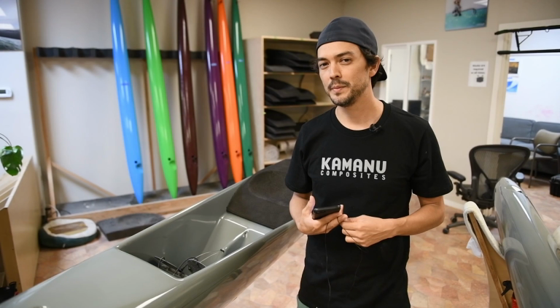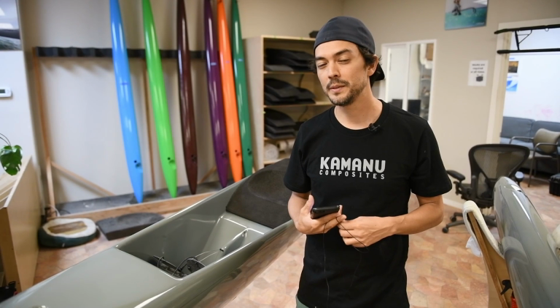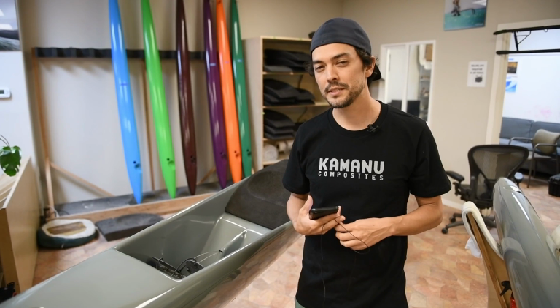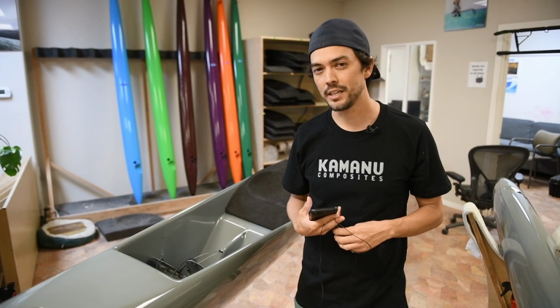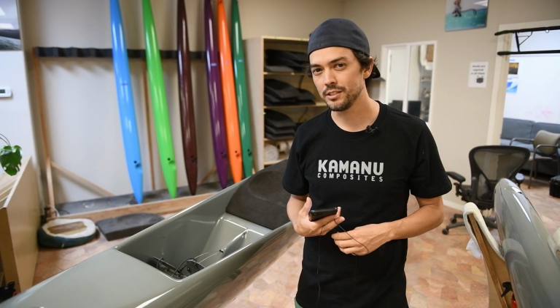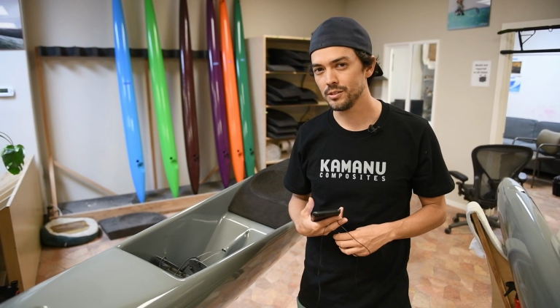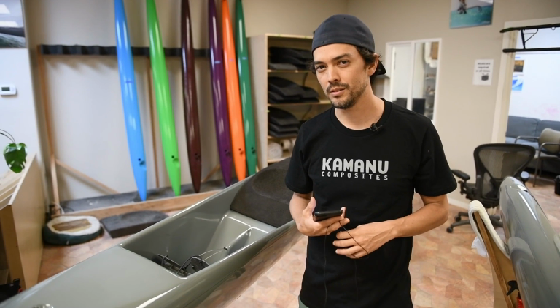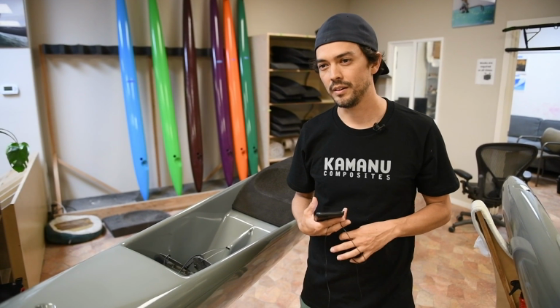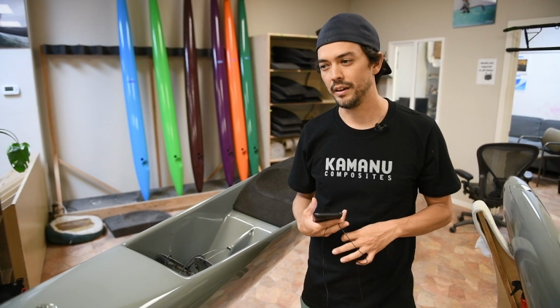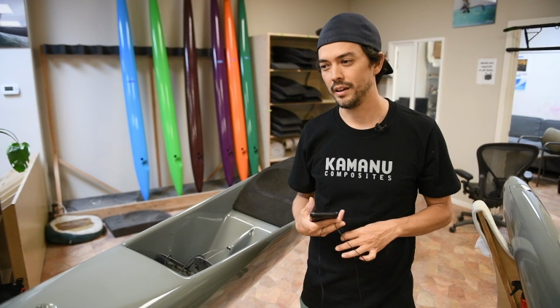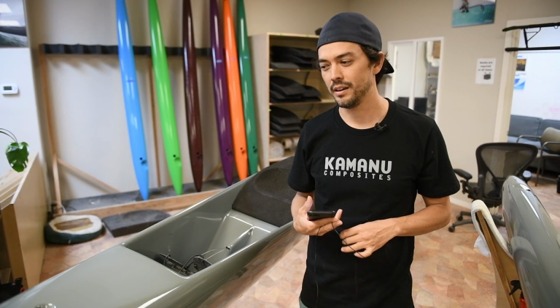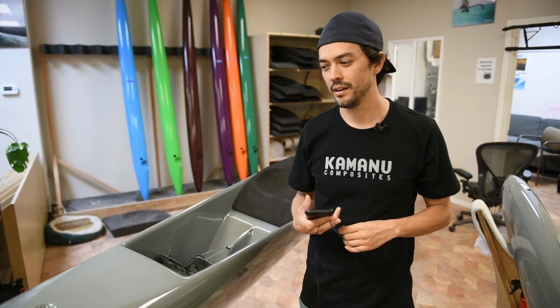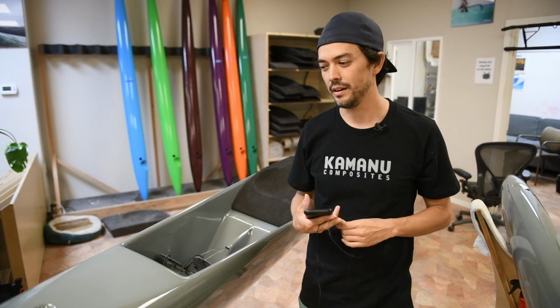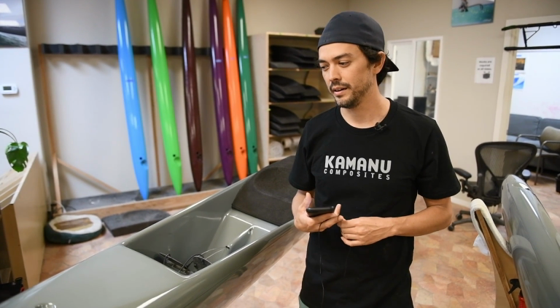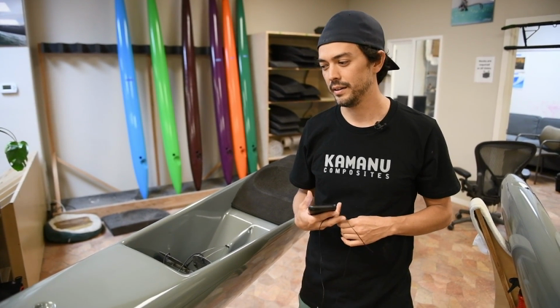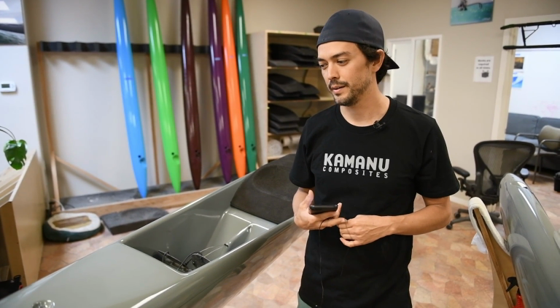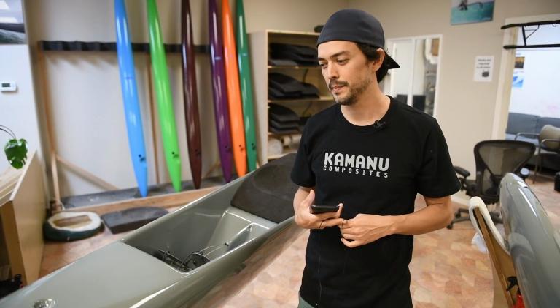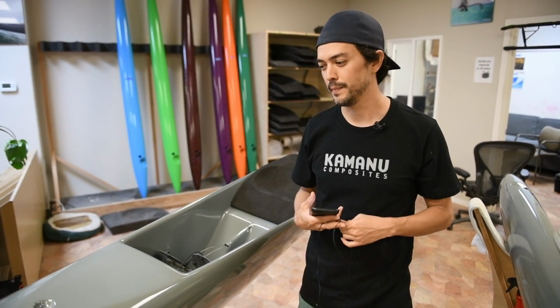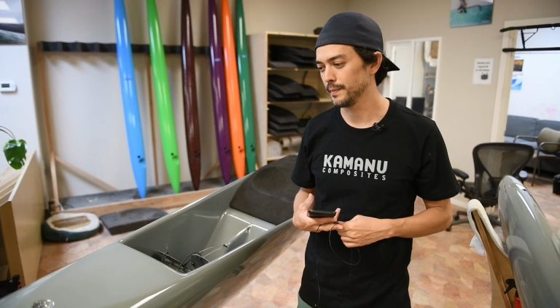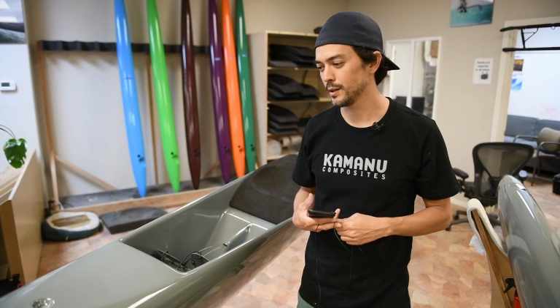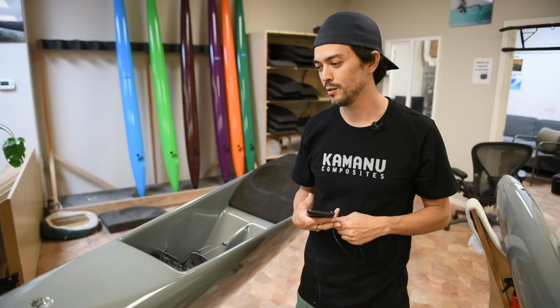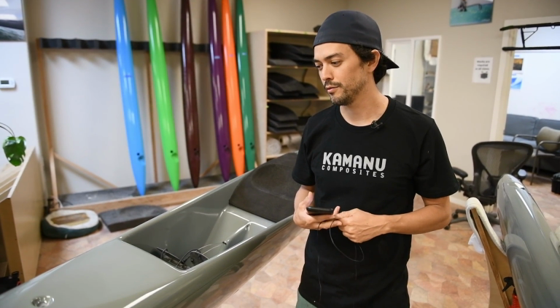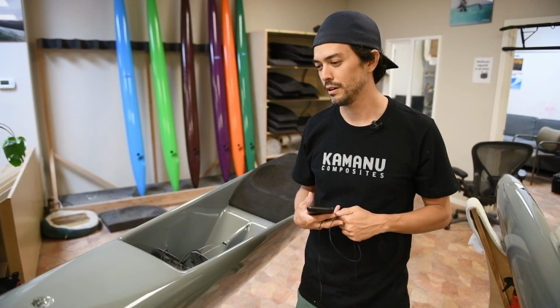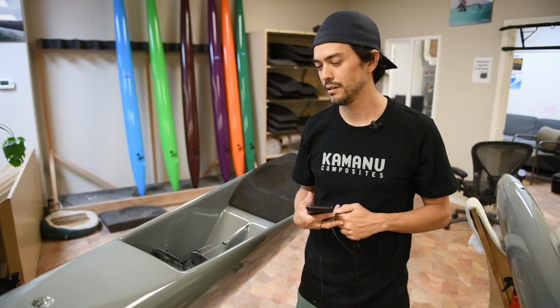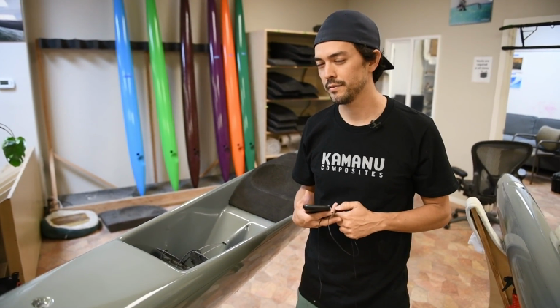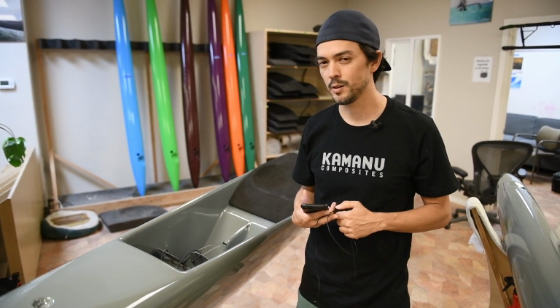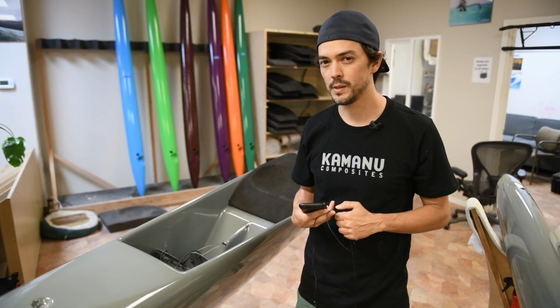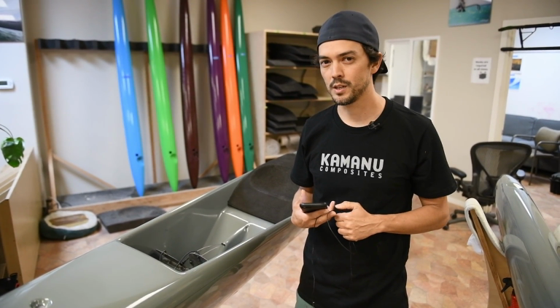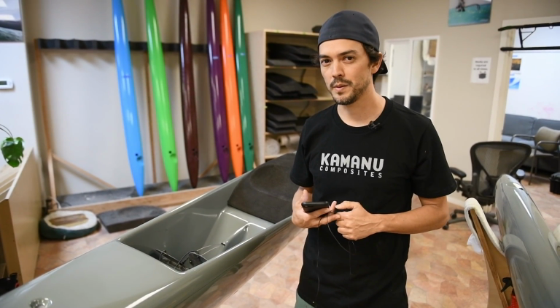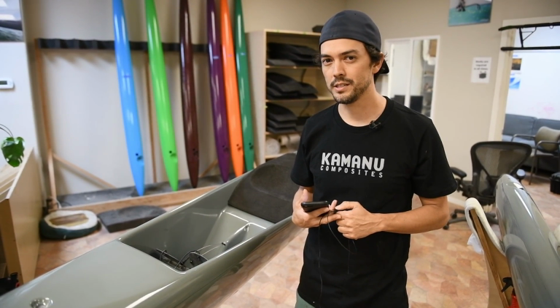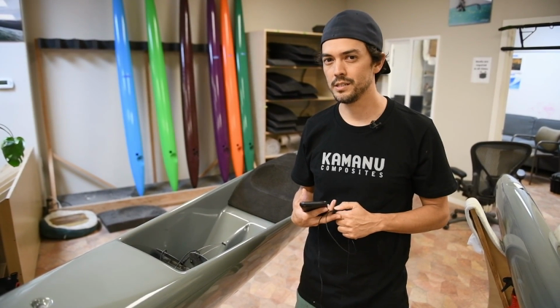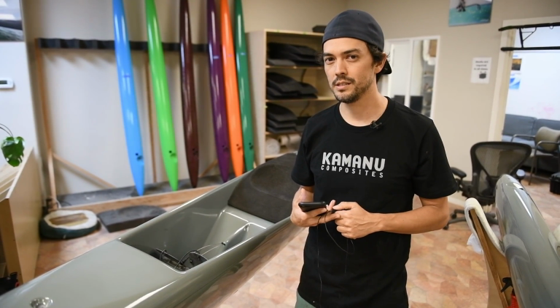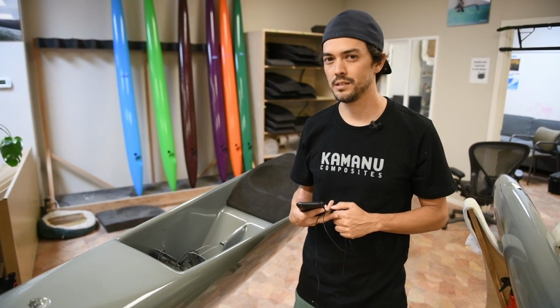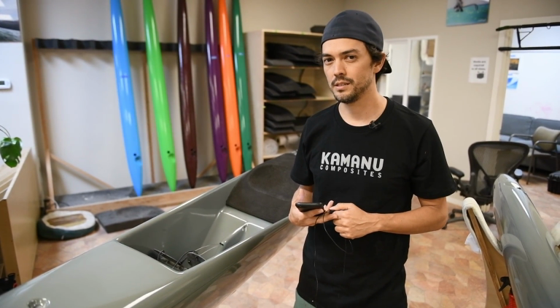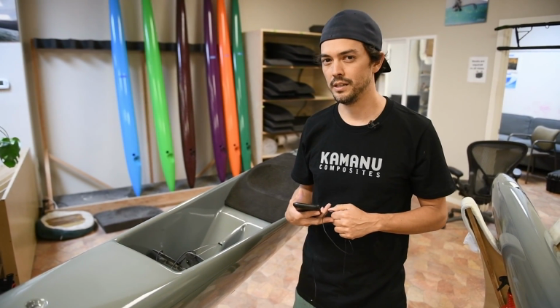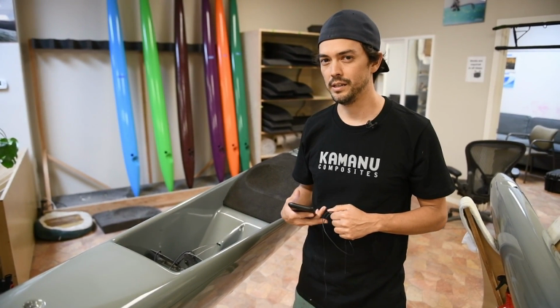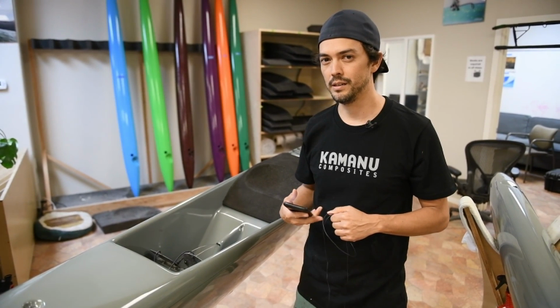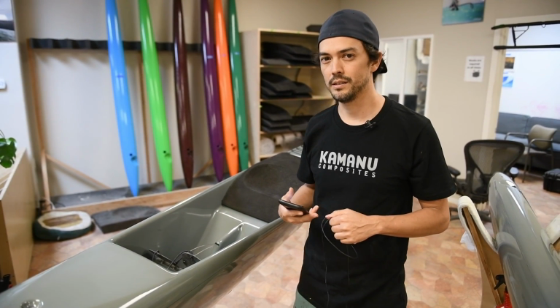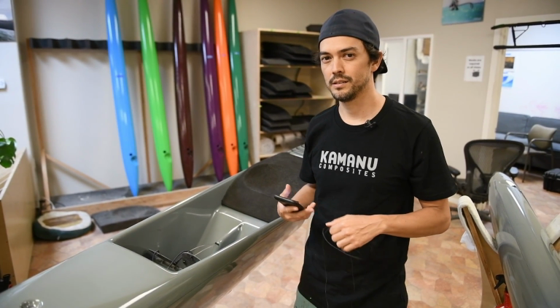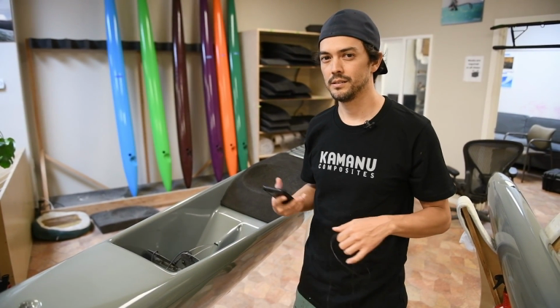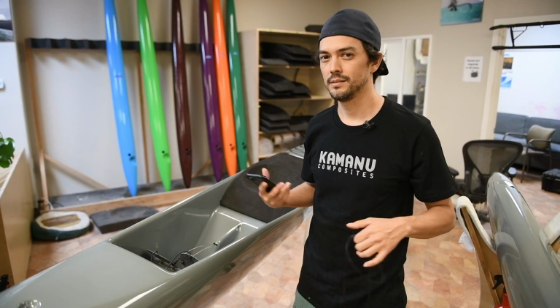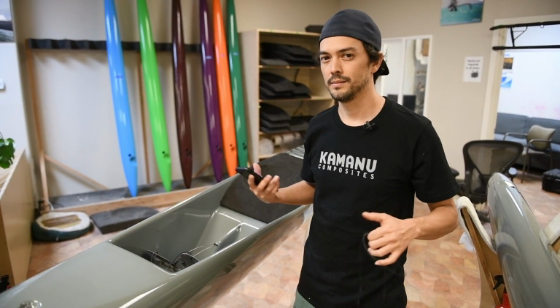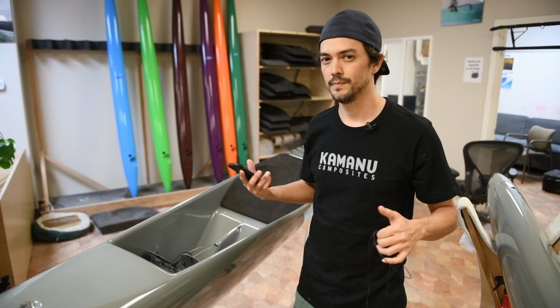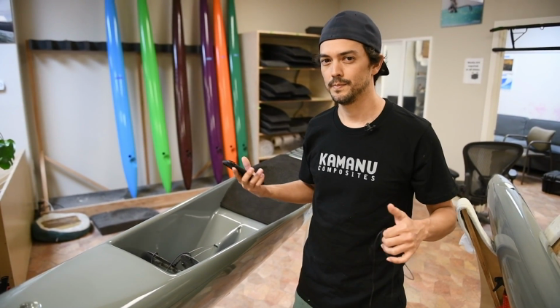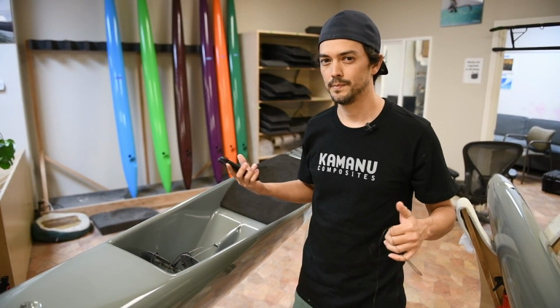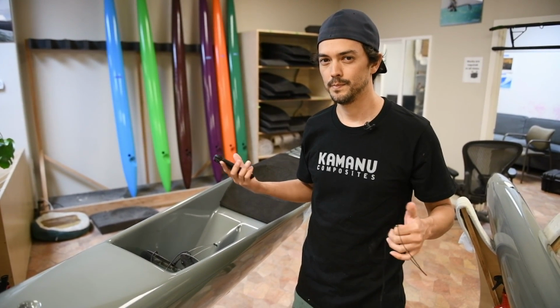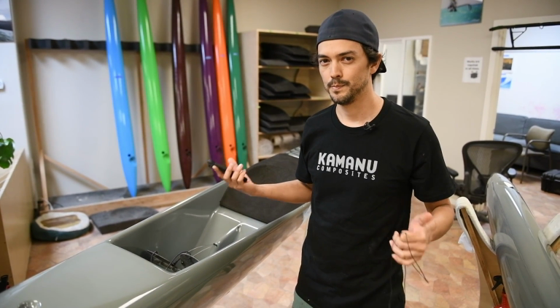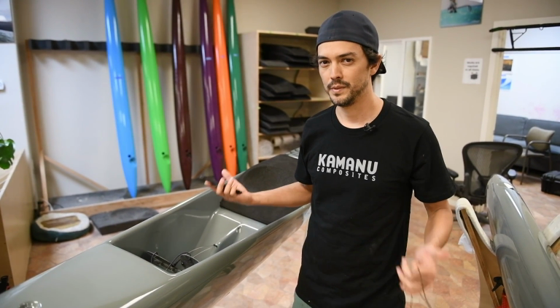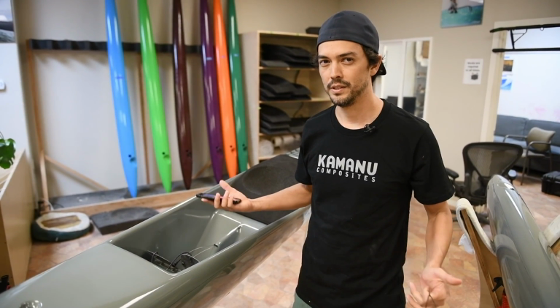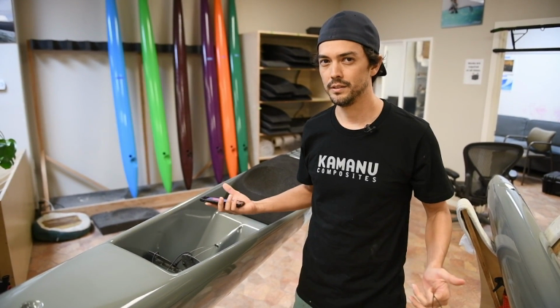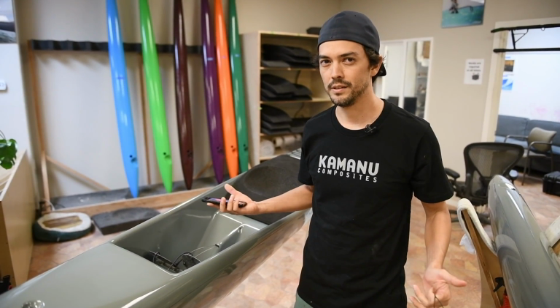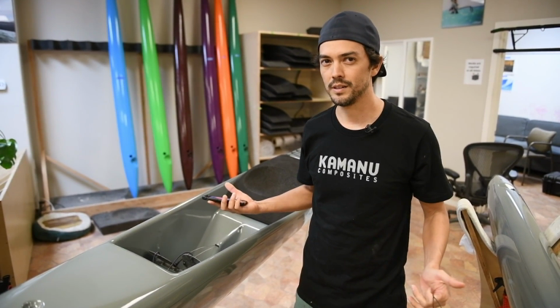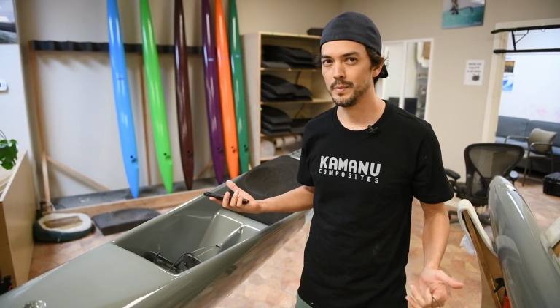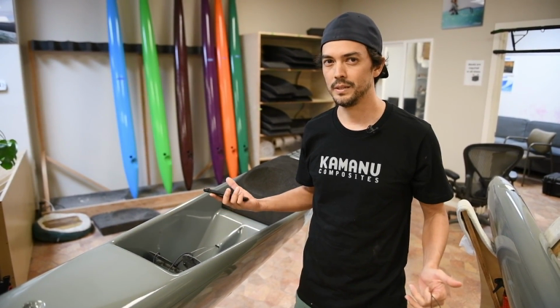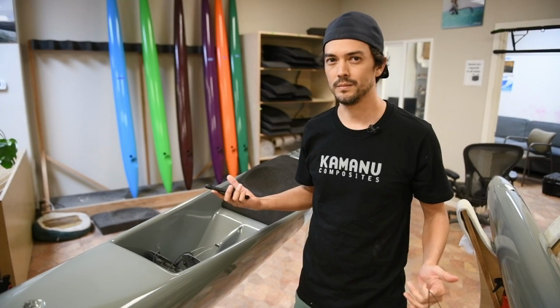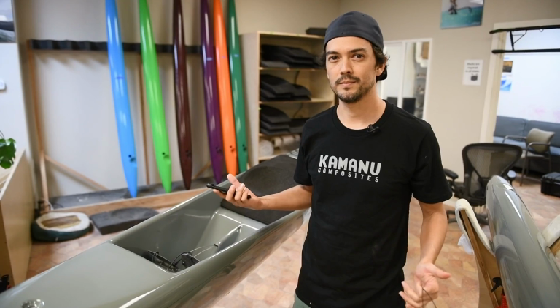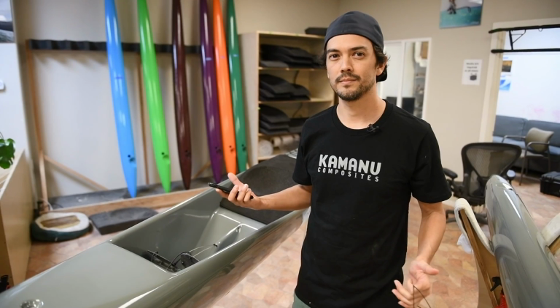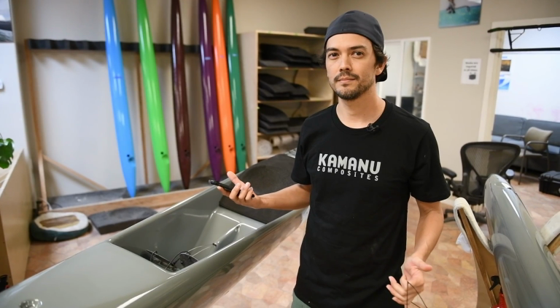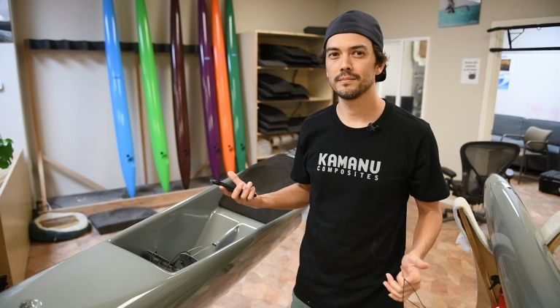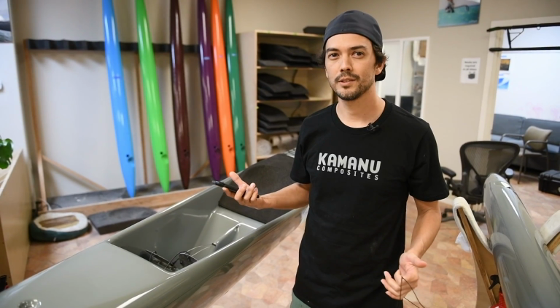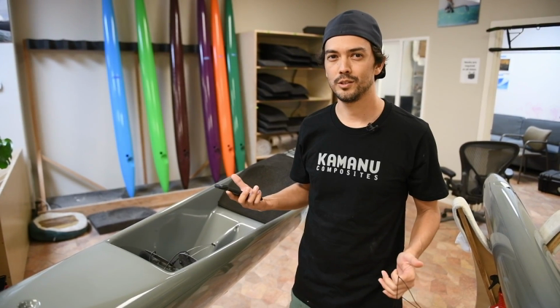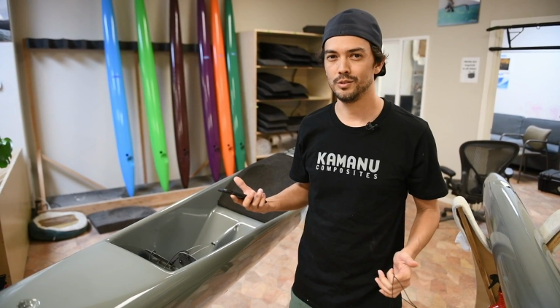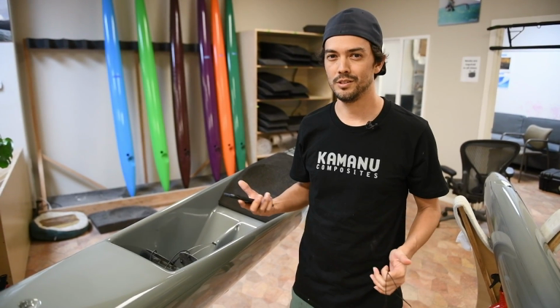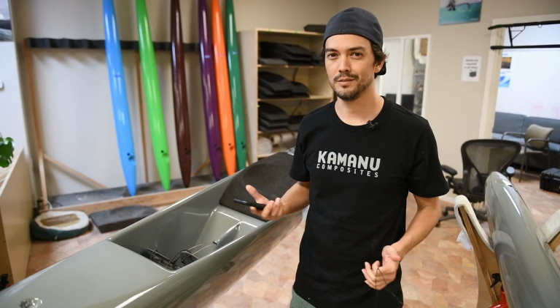My name is Keizo and I am co-founder of Komodo Composites, and I'm here to talk about canoe stuff.